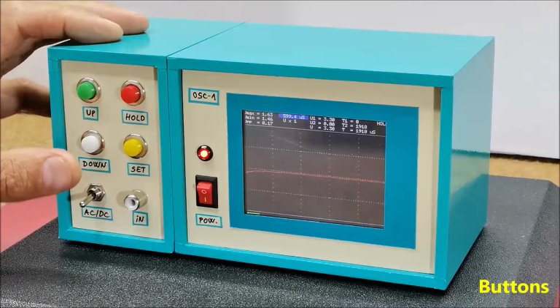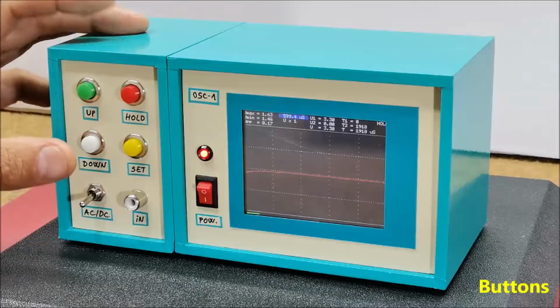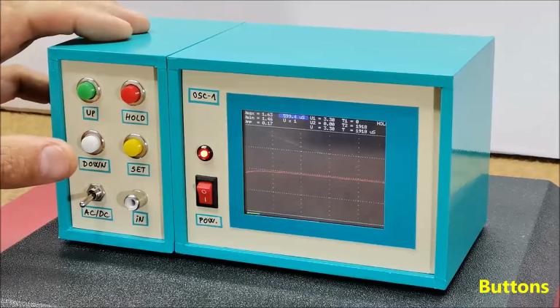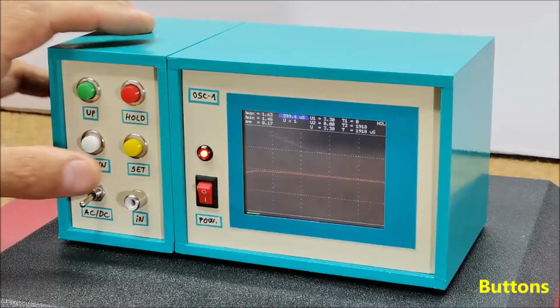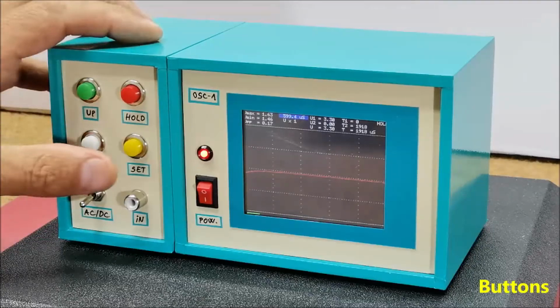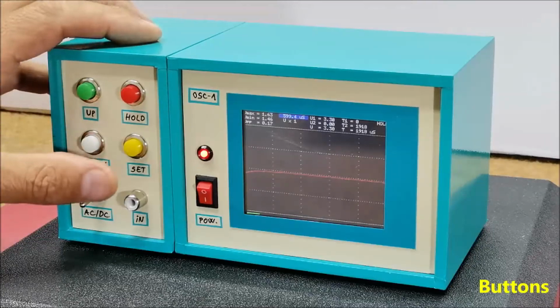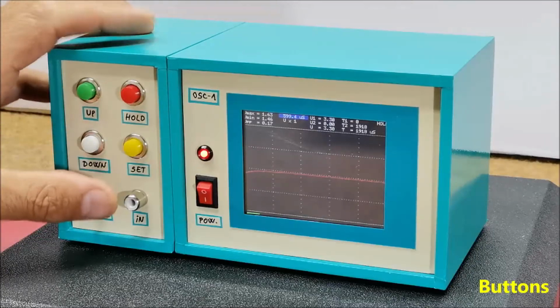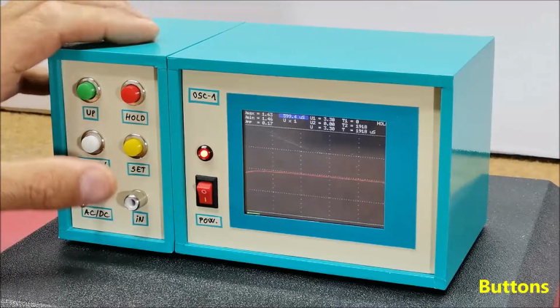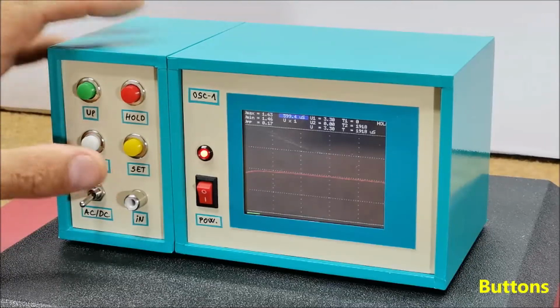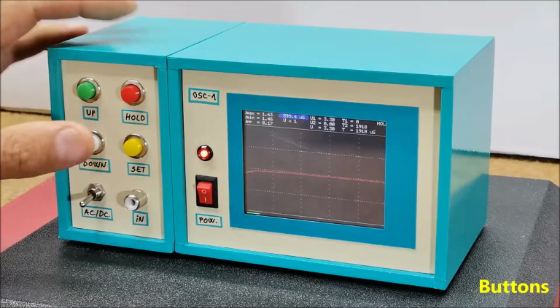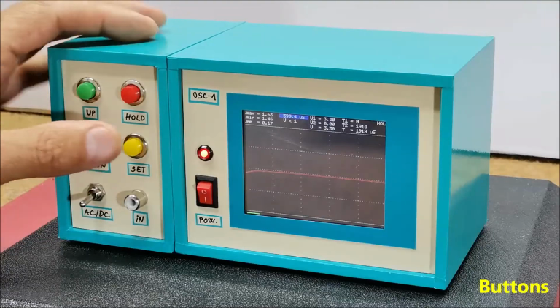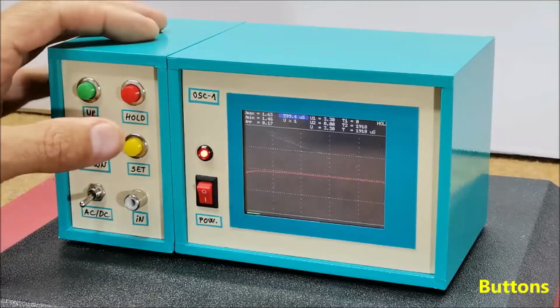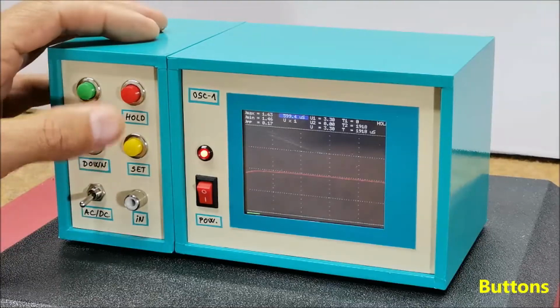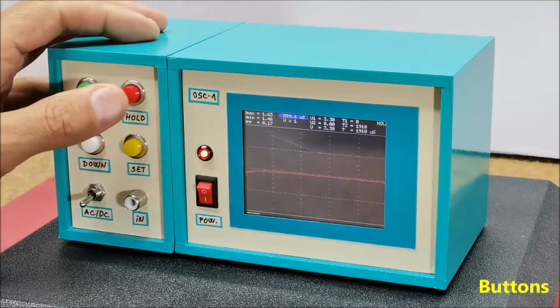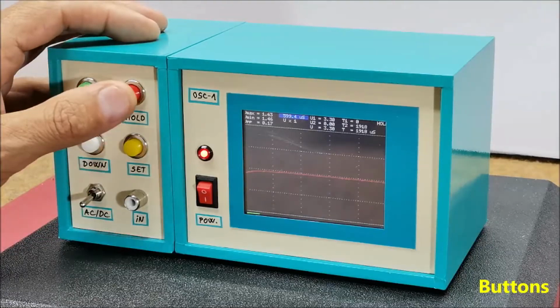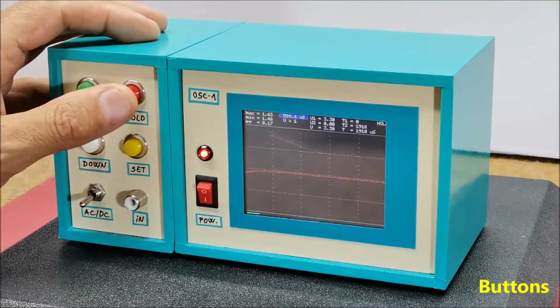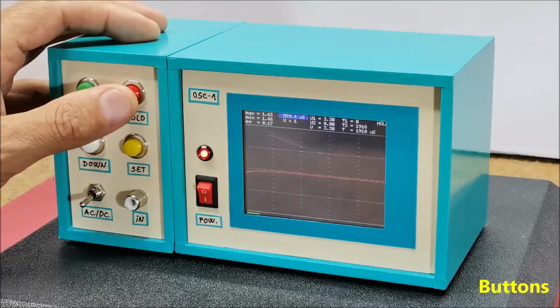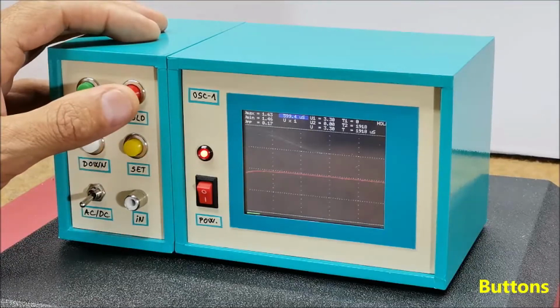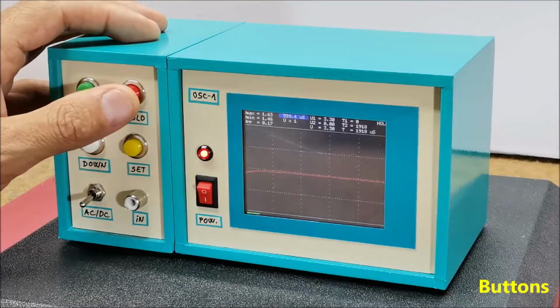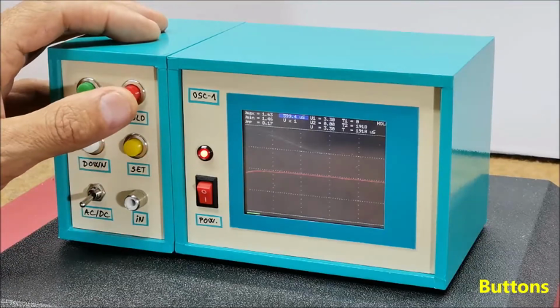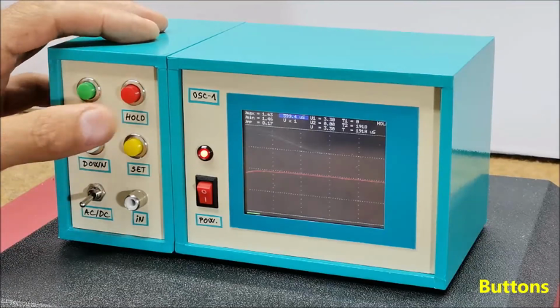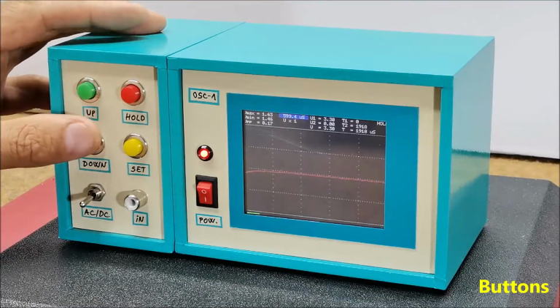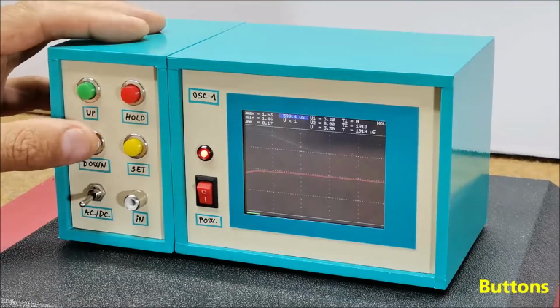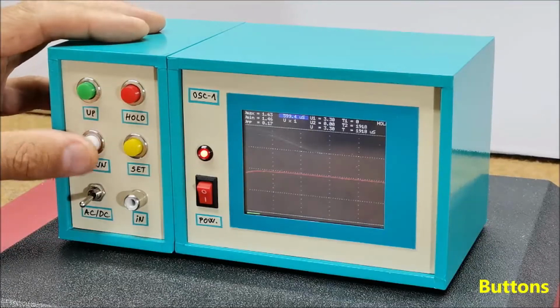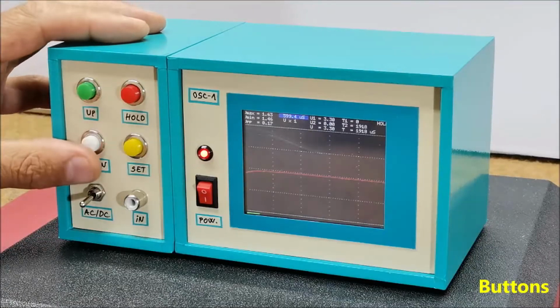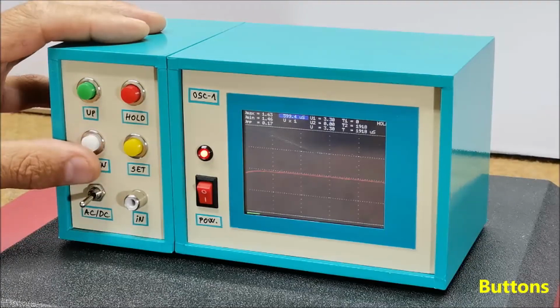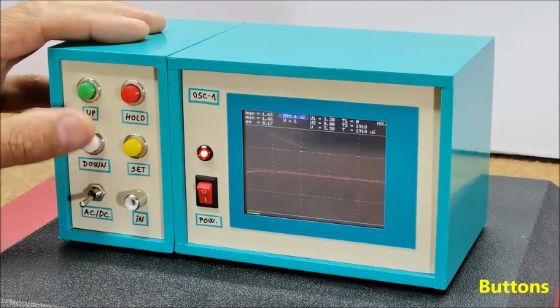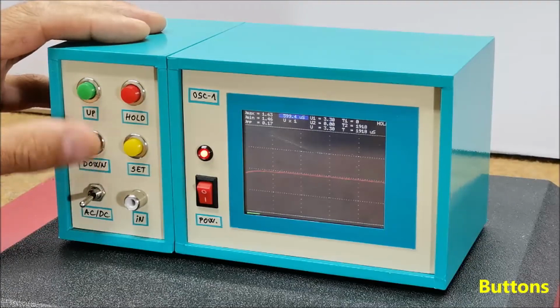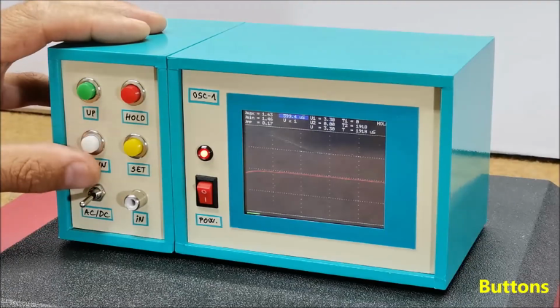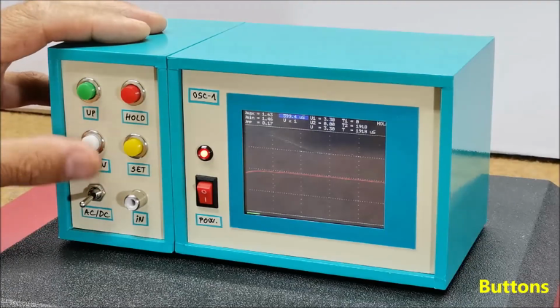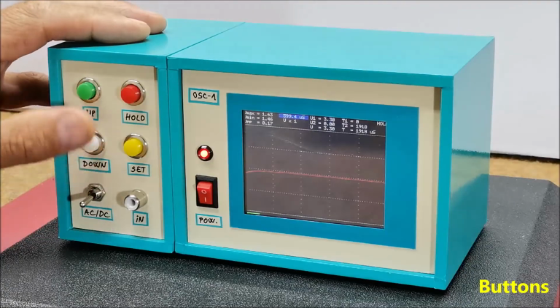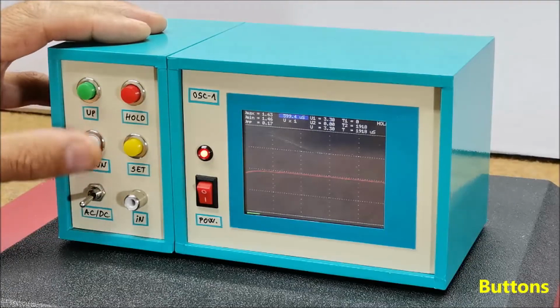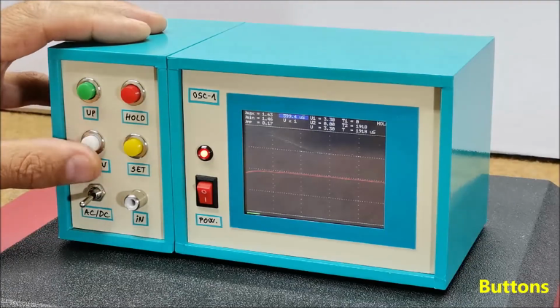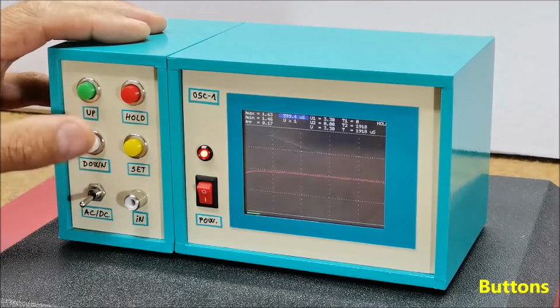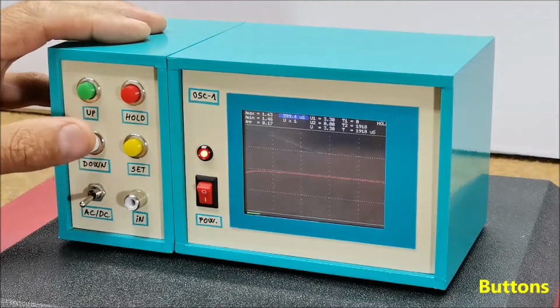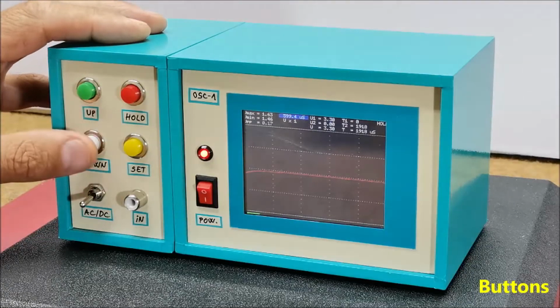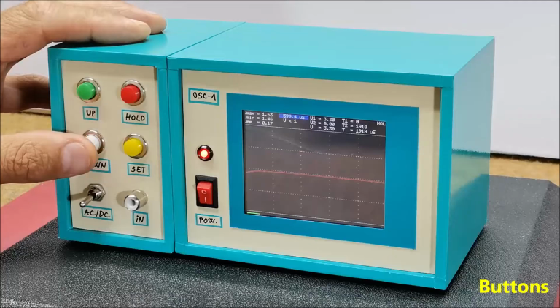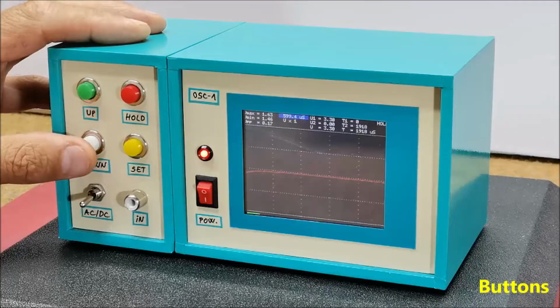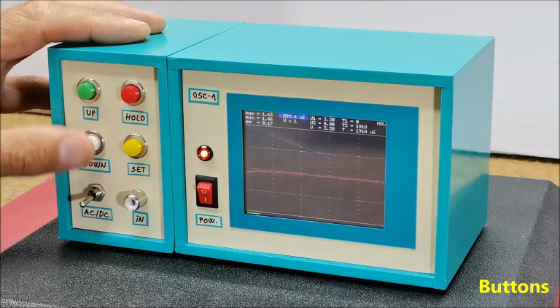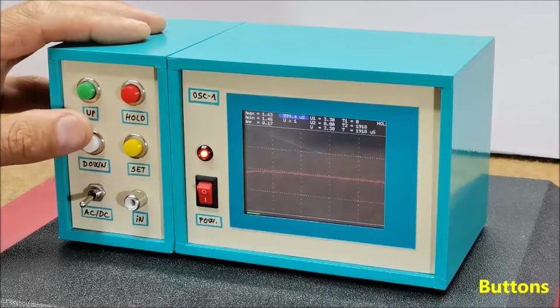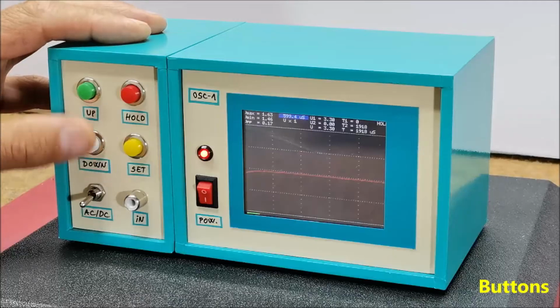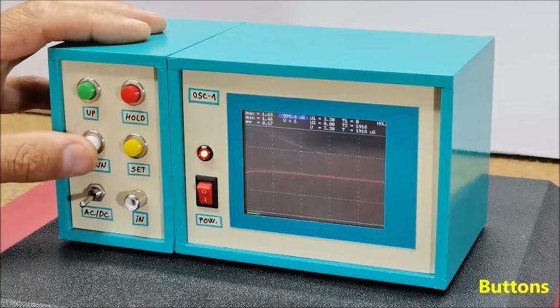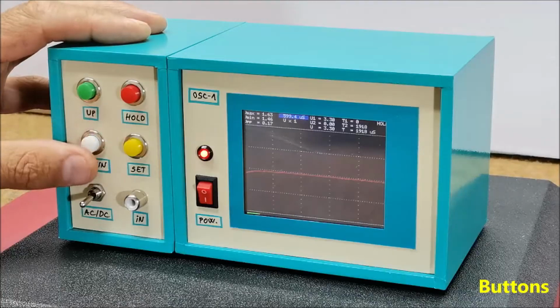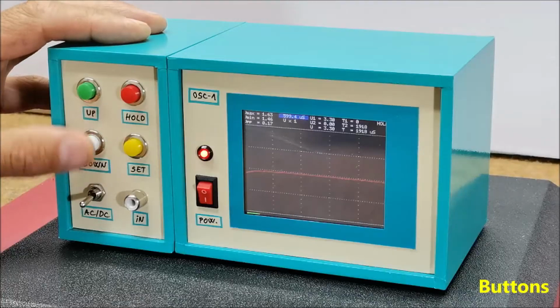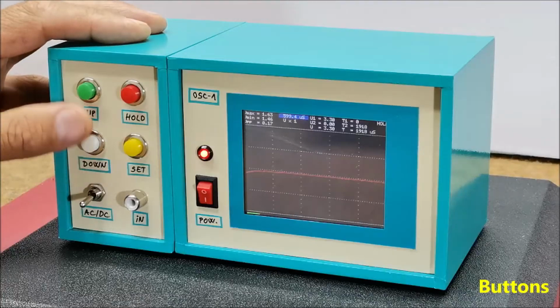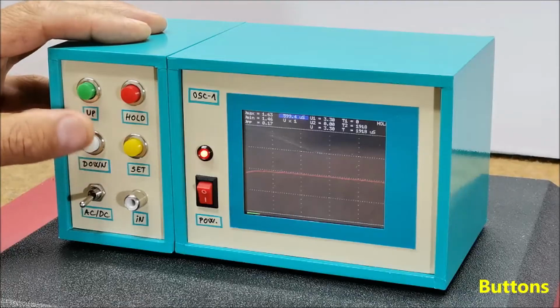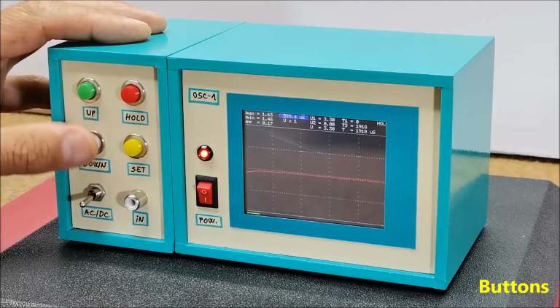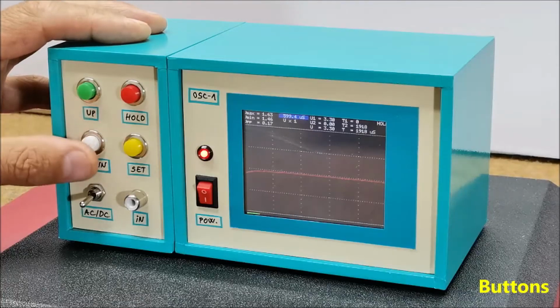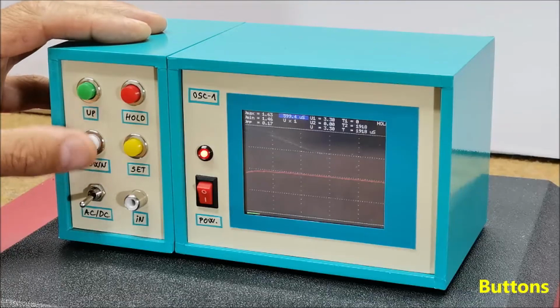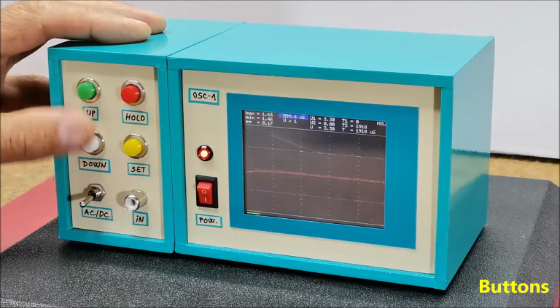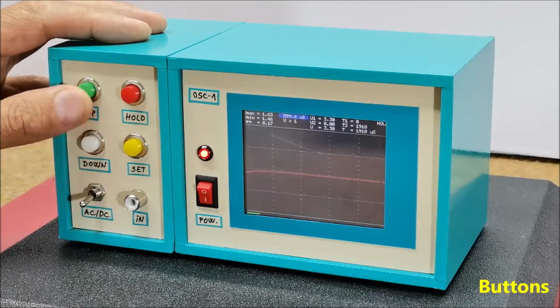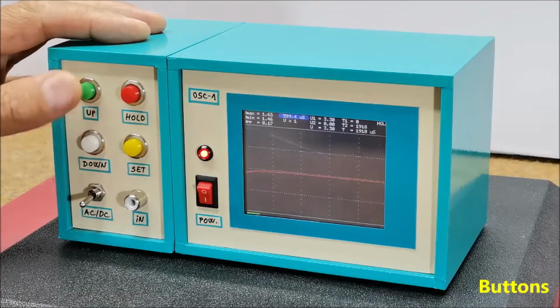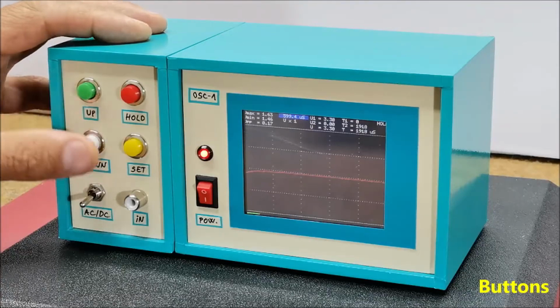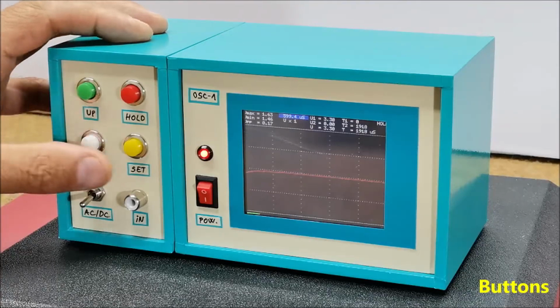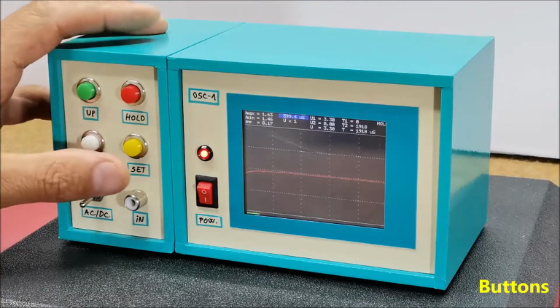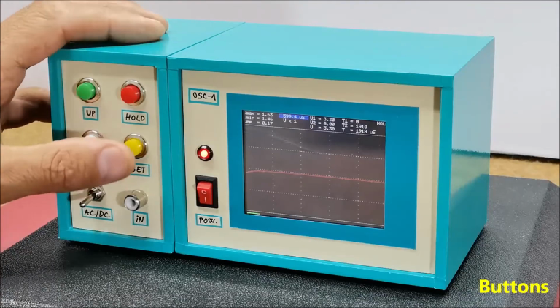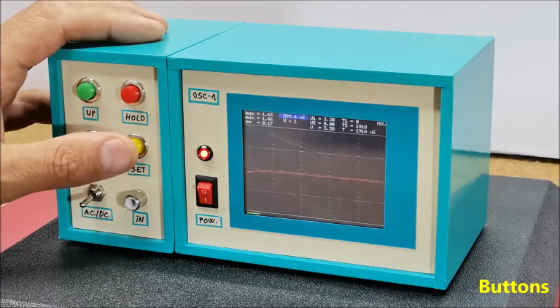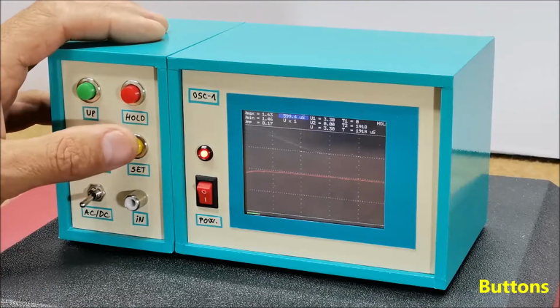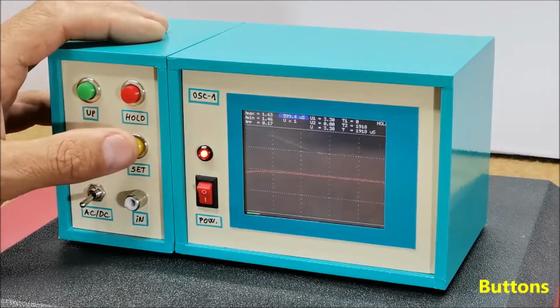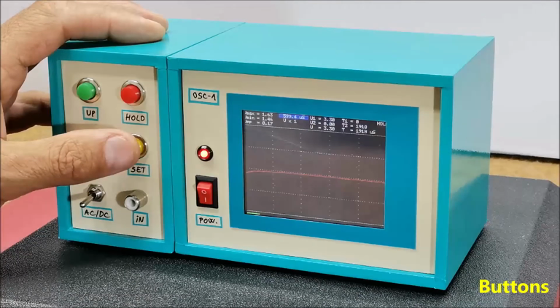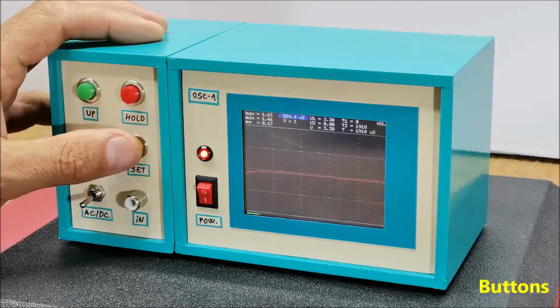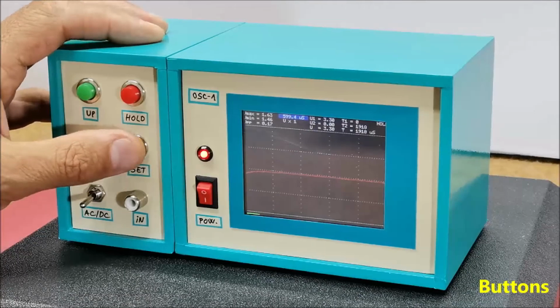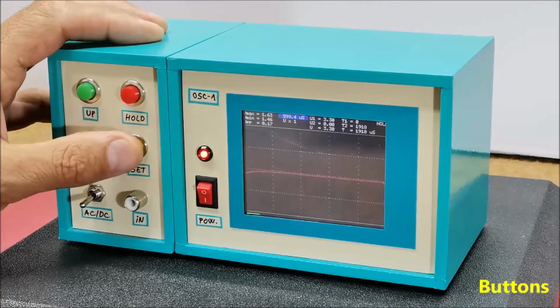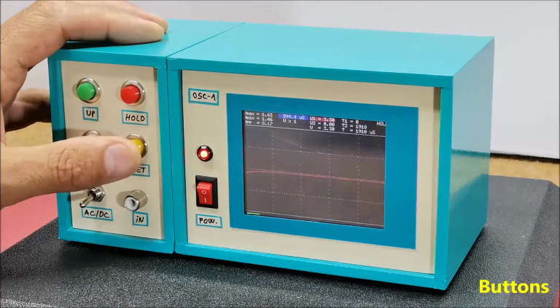When the HOLD button is activated, we have additional functions for analyzing the input signal.